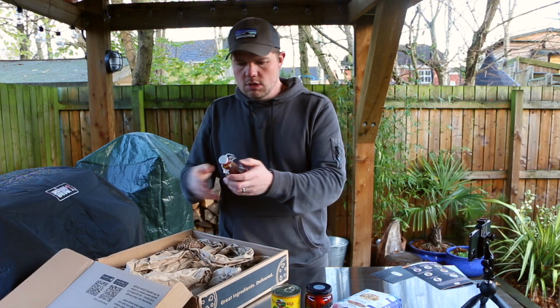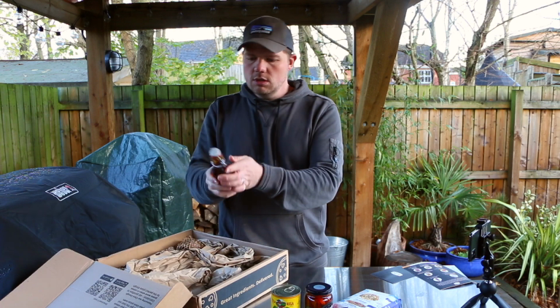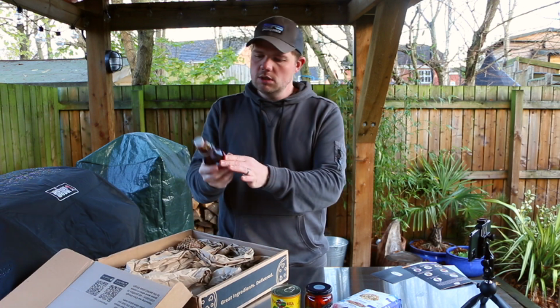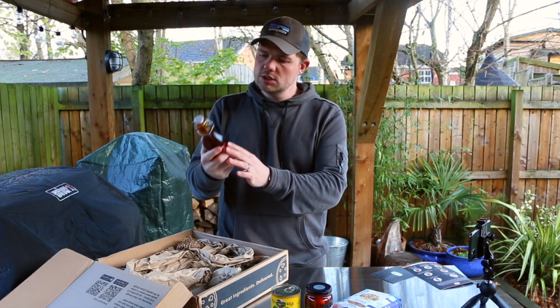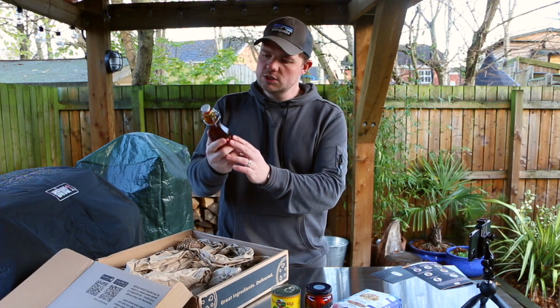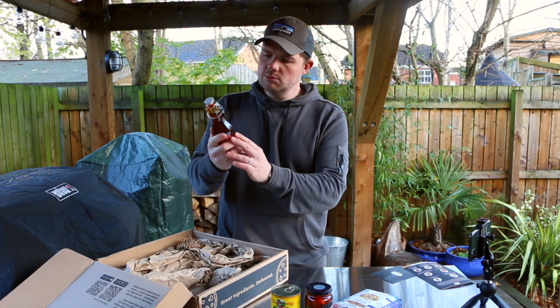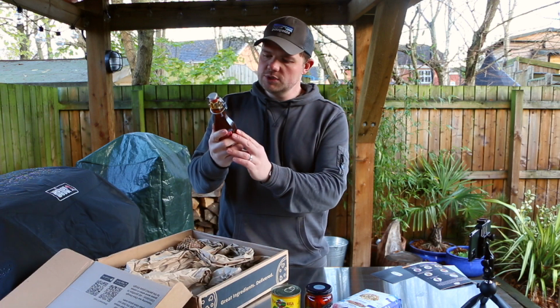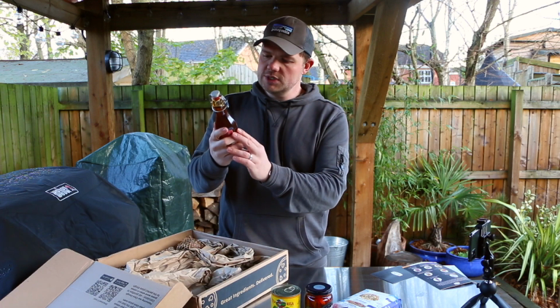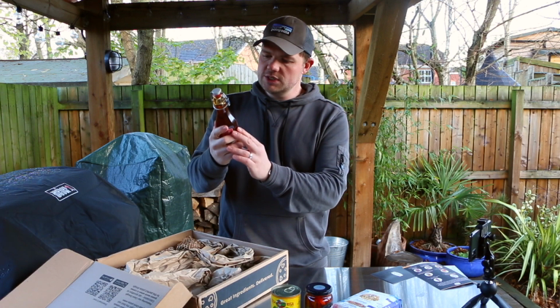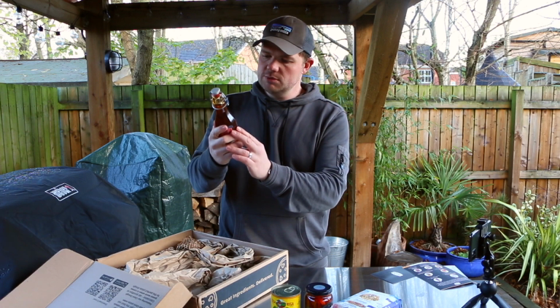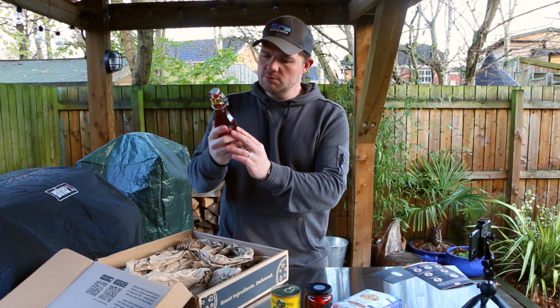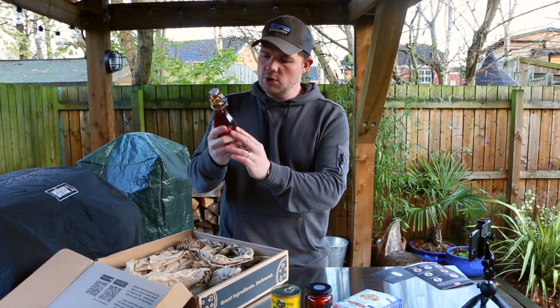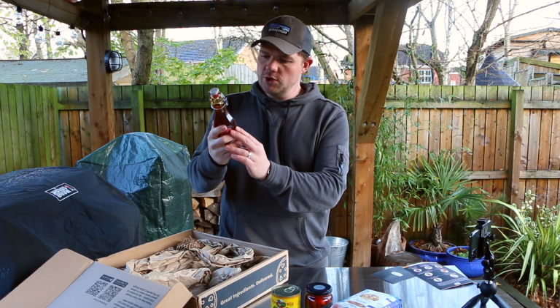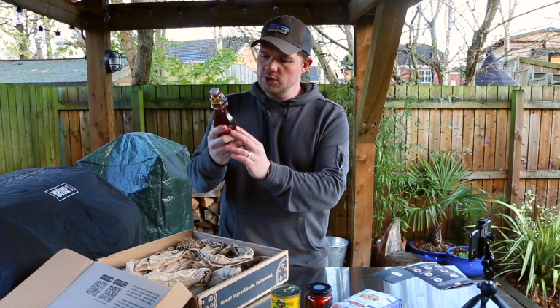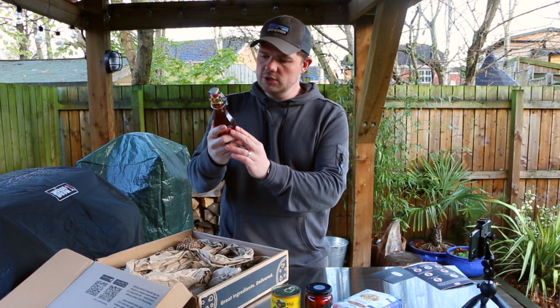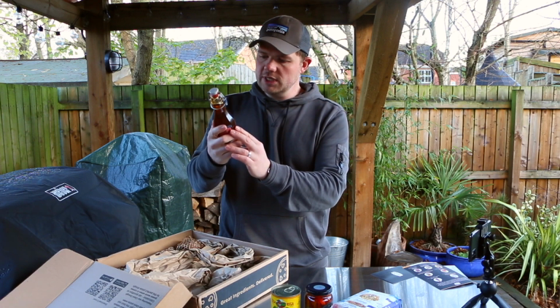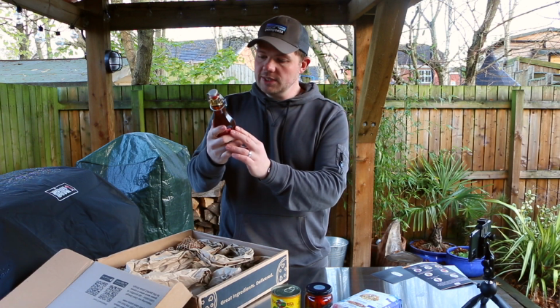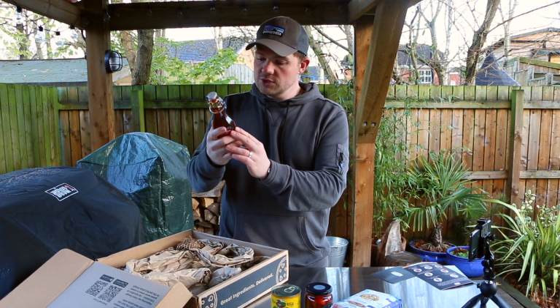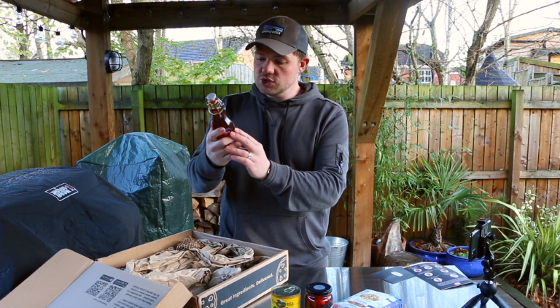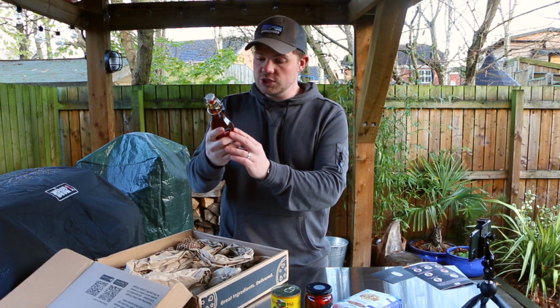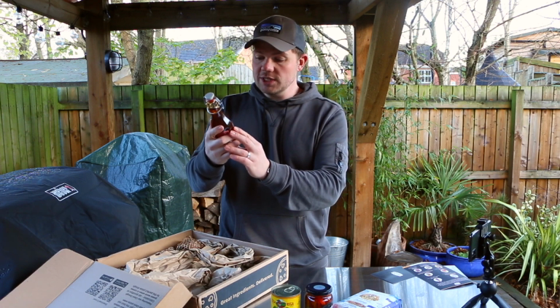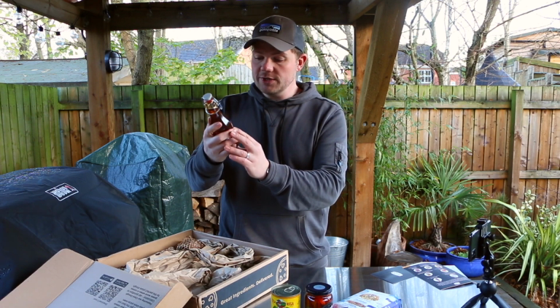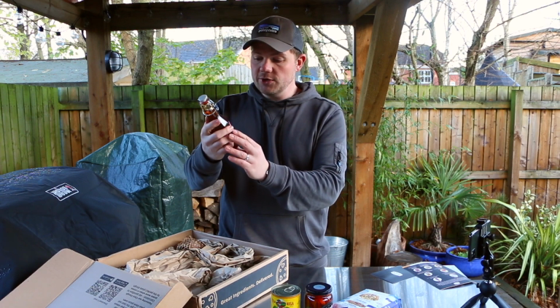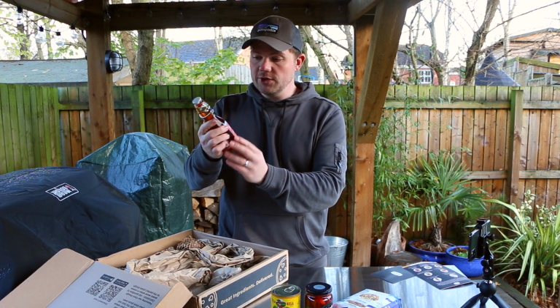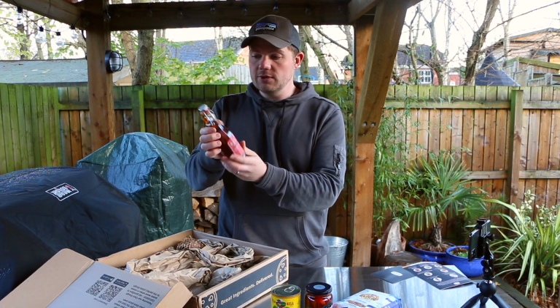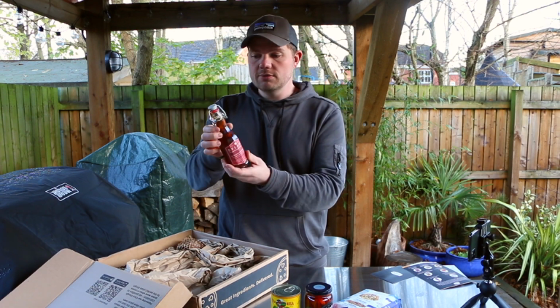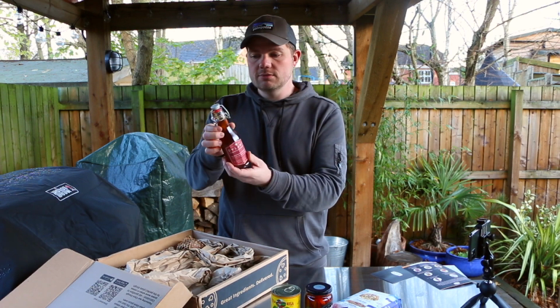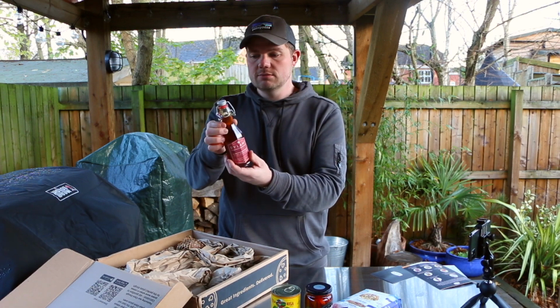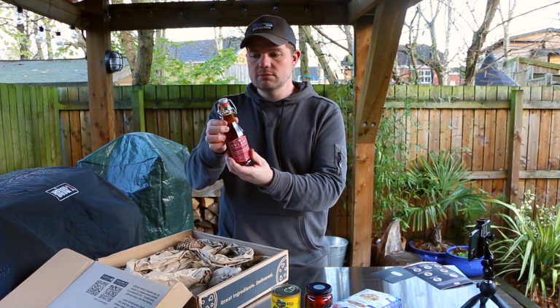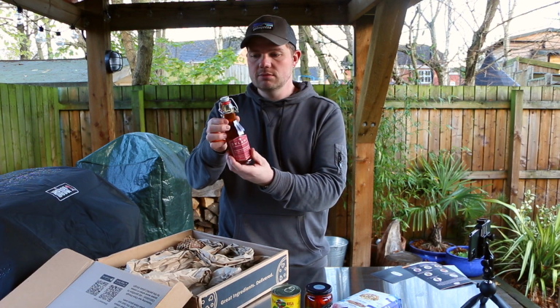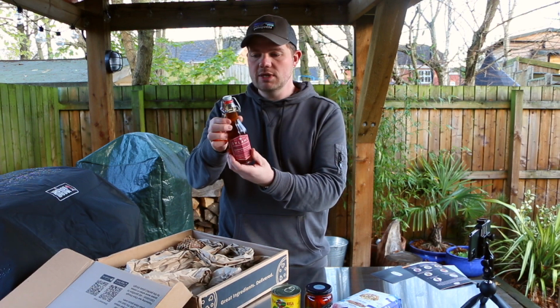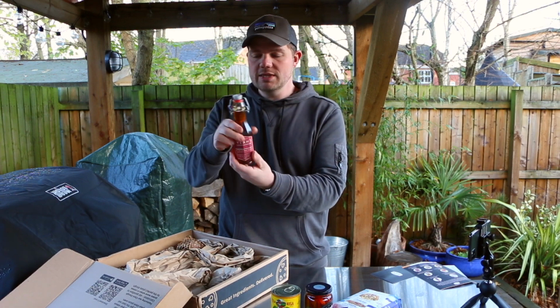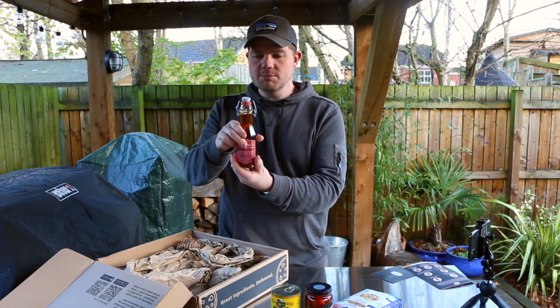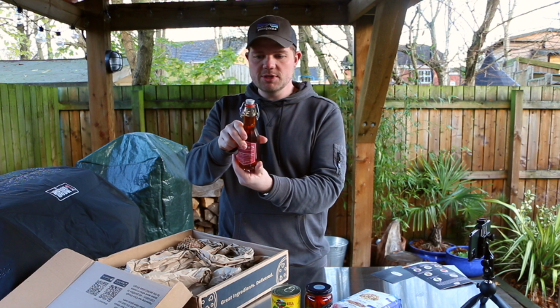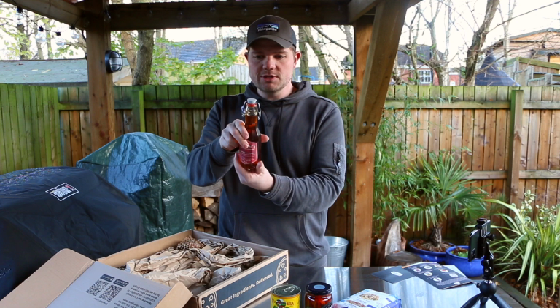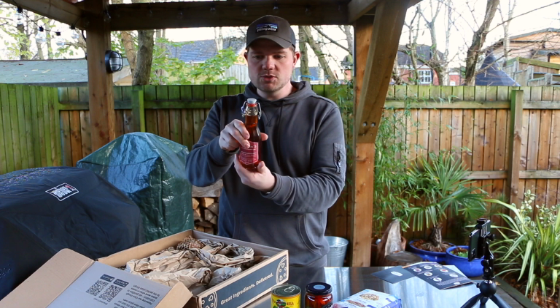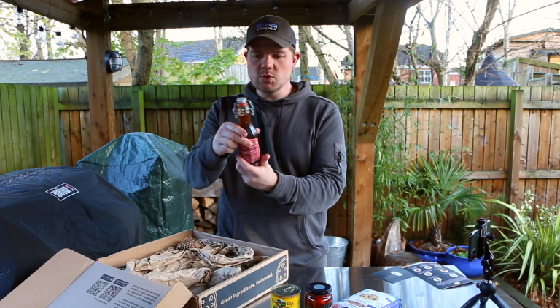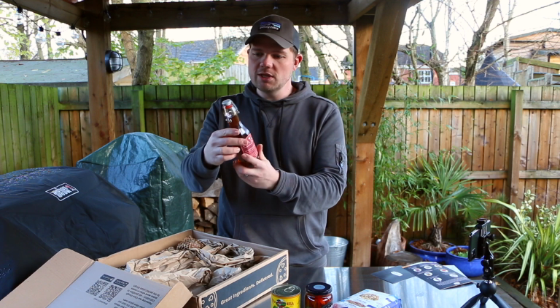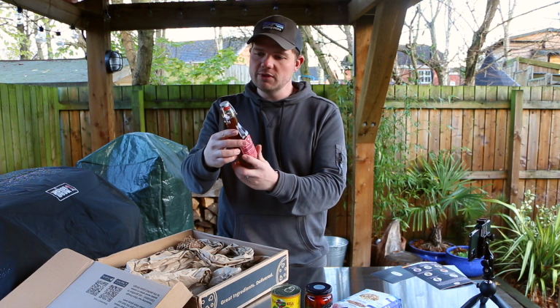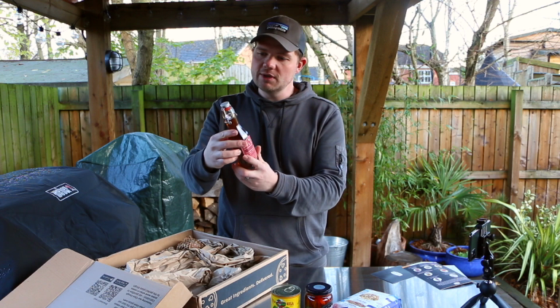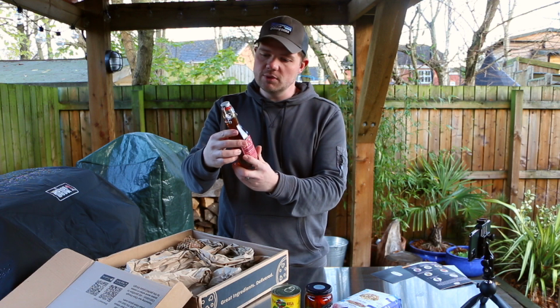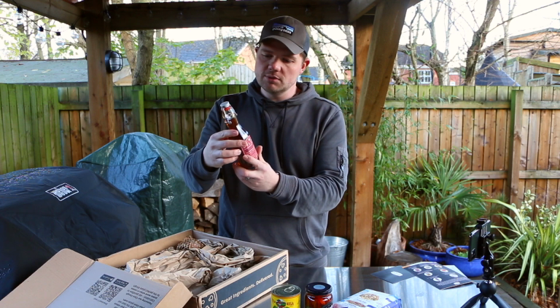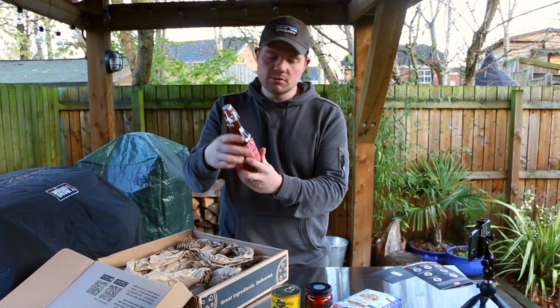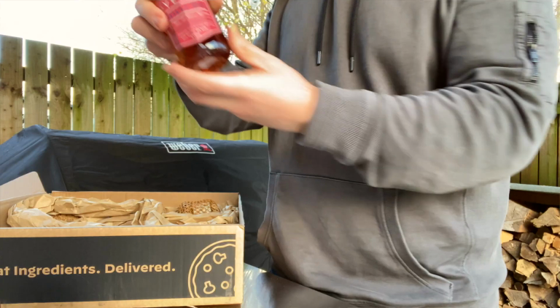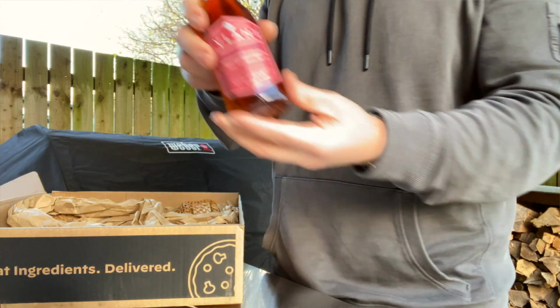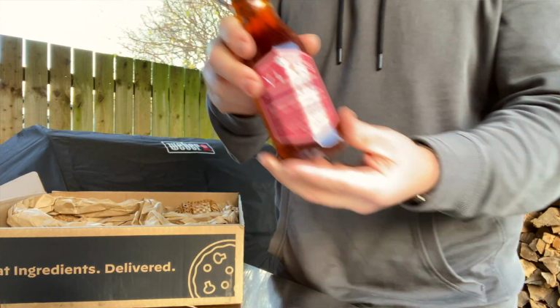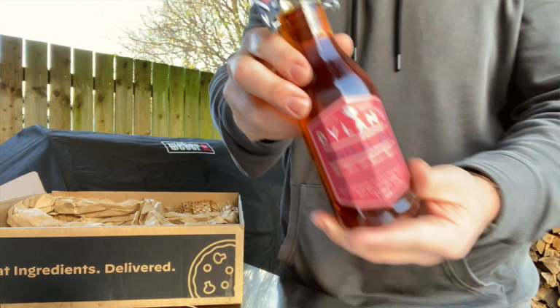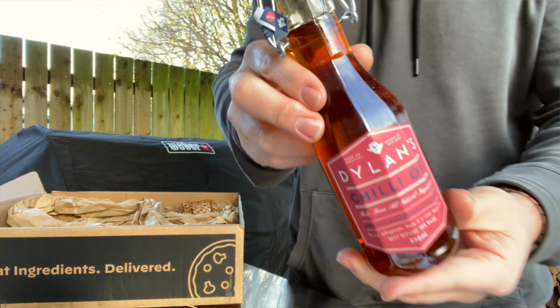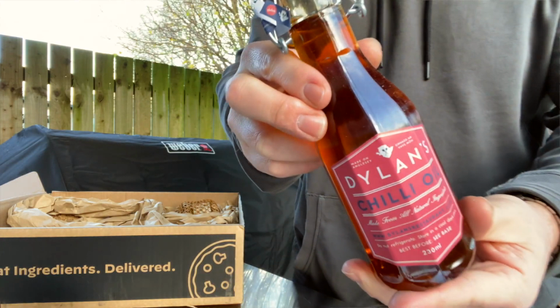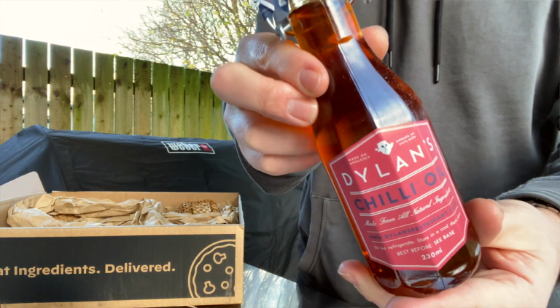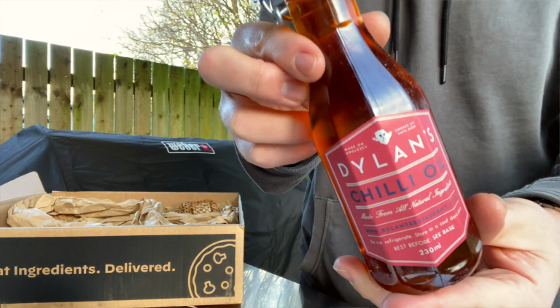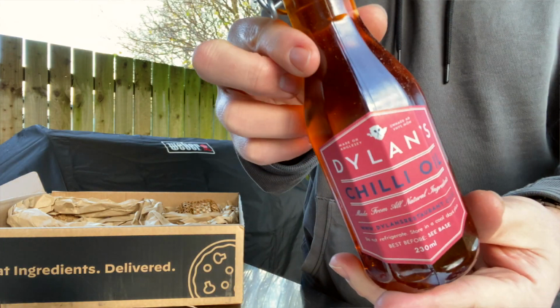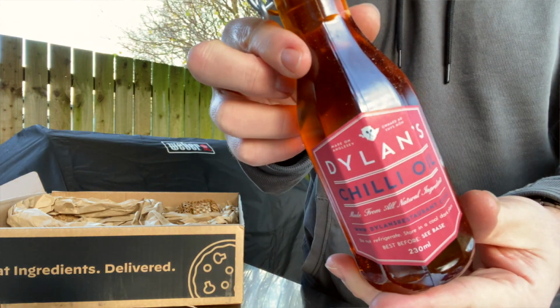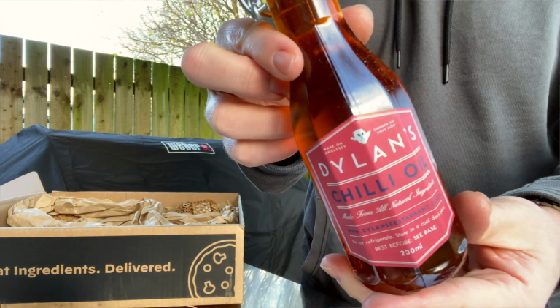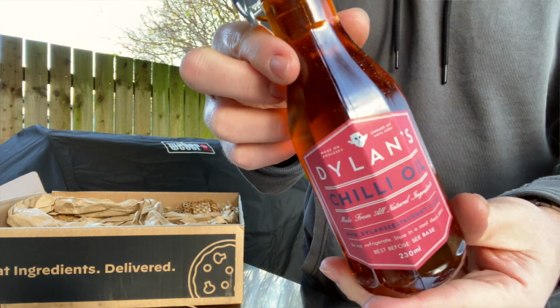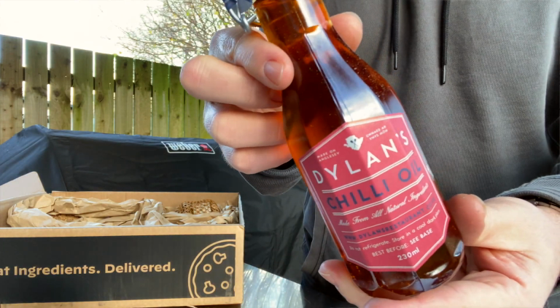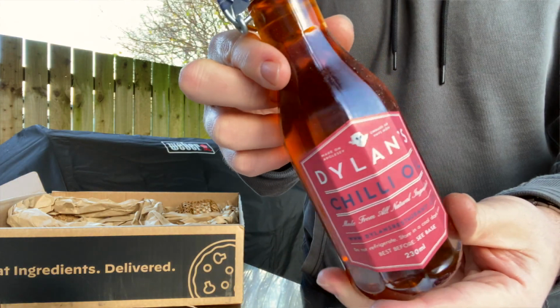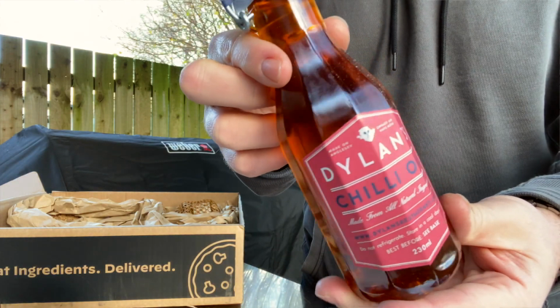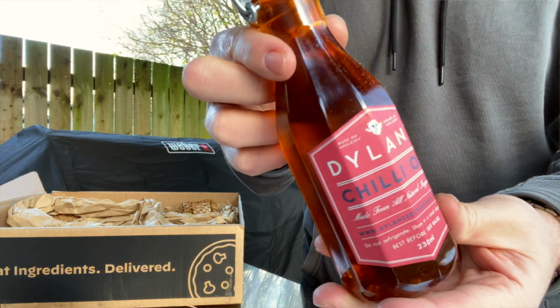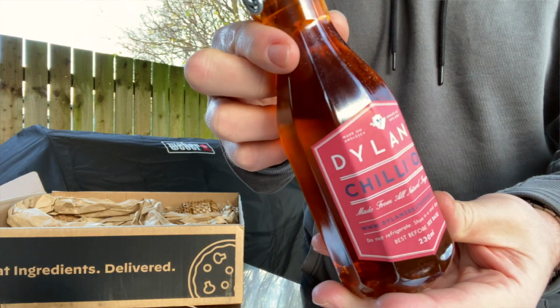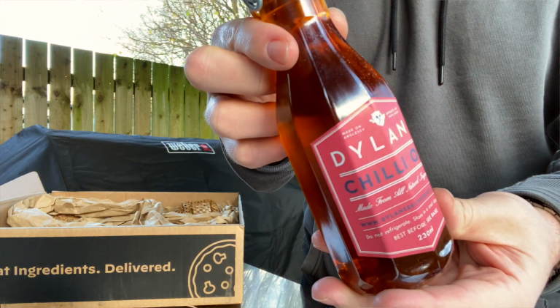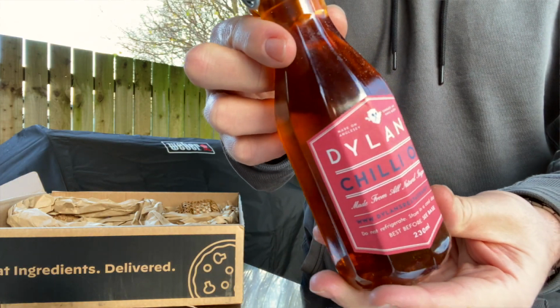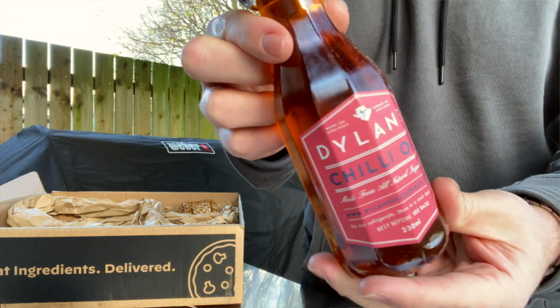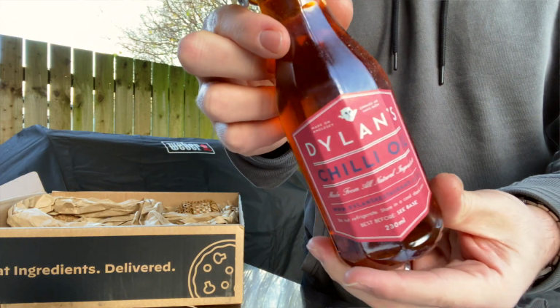Next up looks like some oil — Dylan's chili oil. Like the bottle as well on that one.